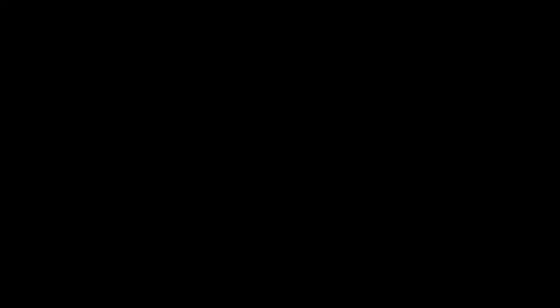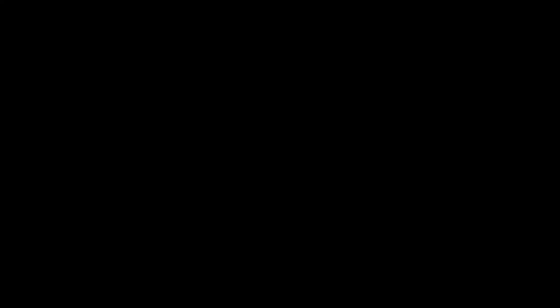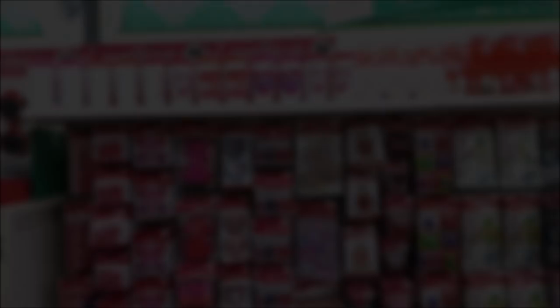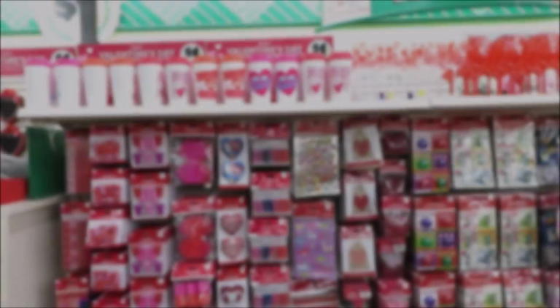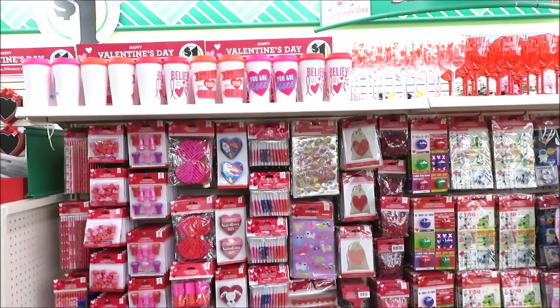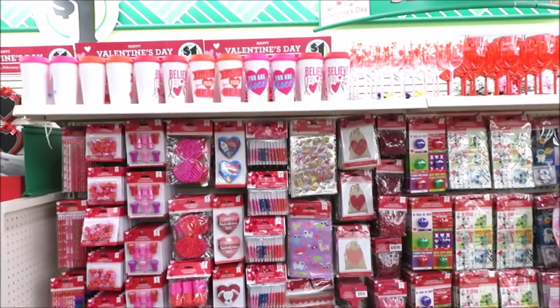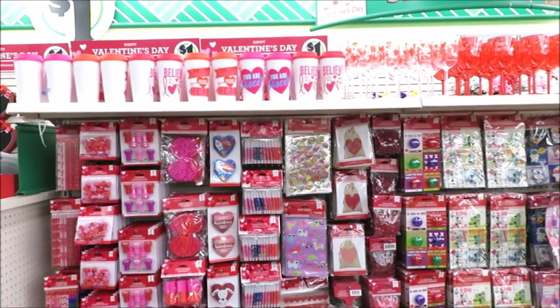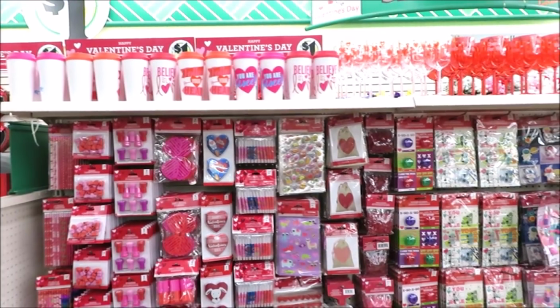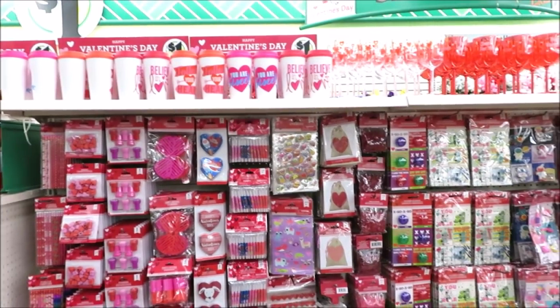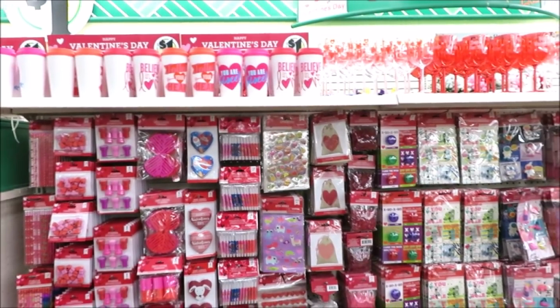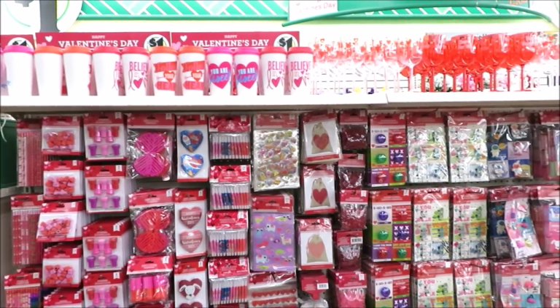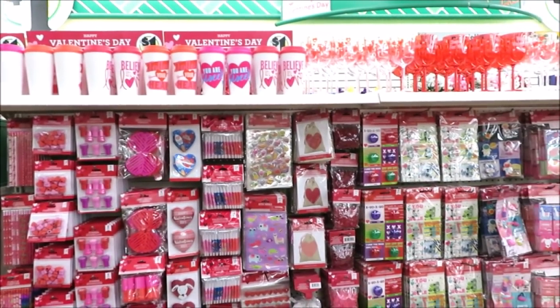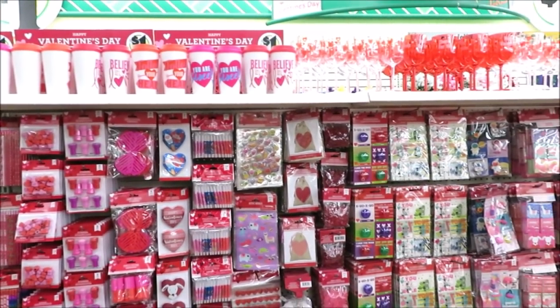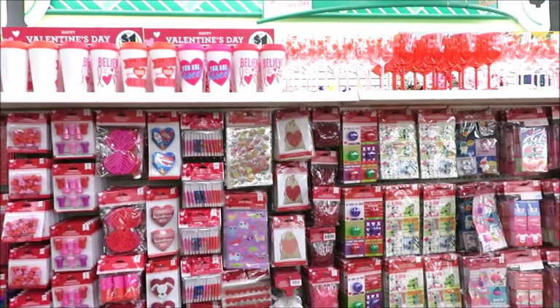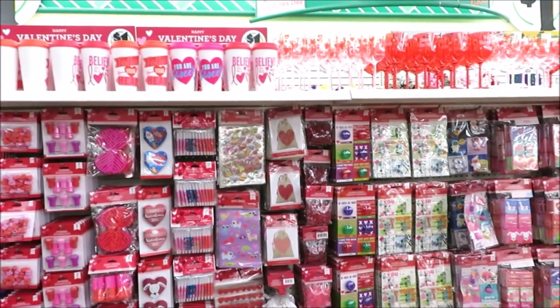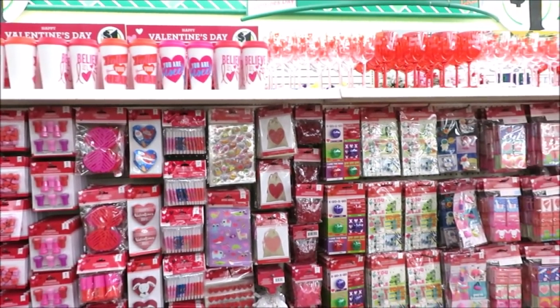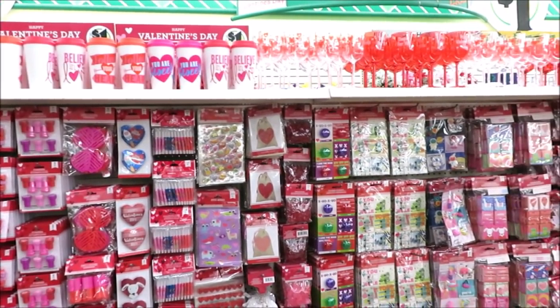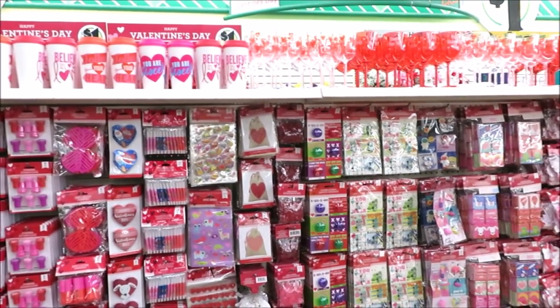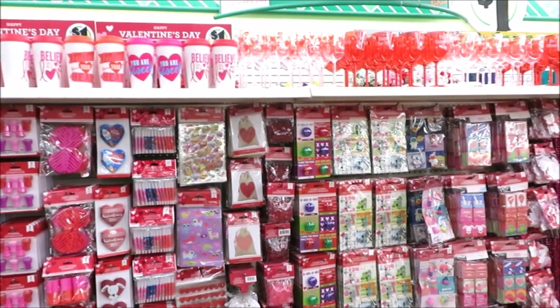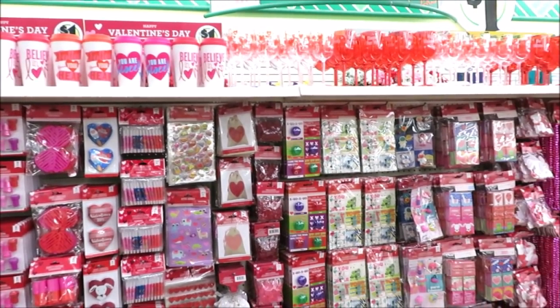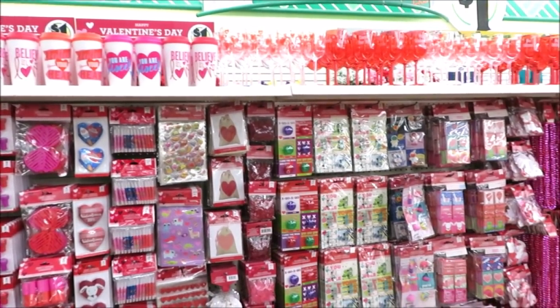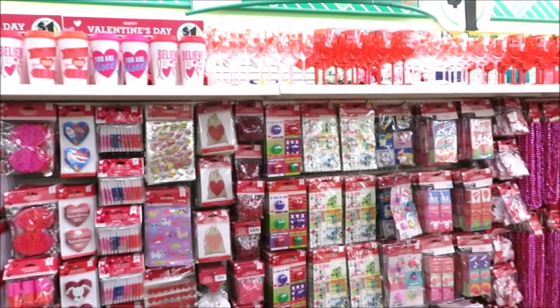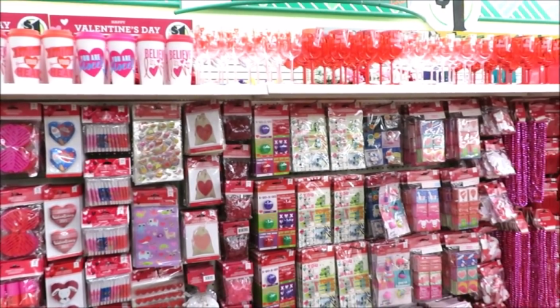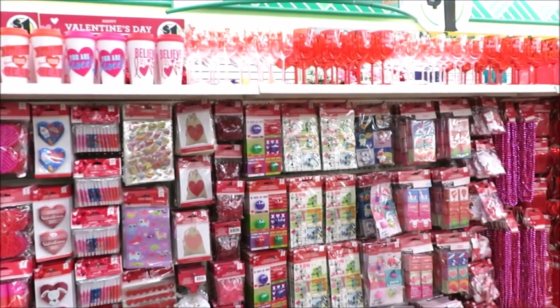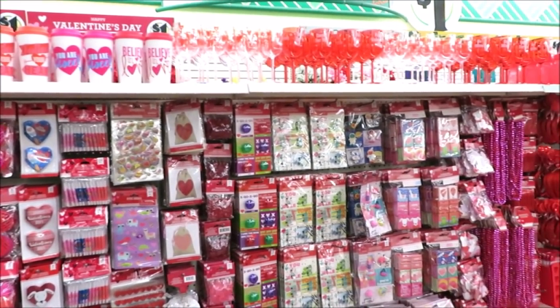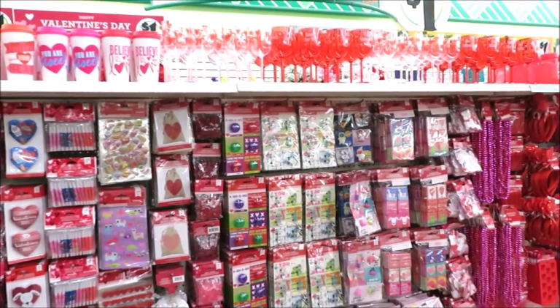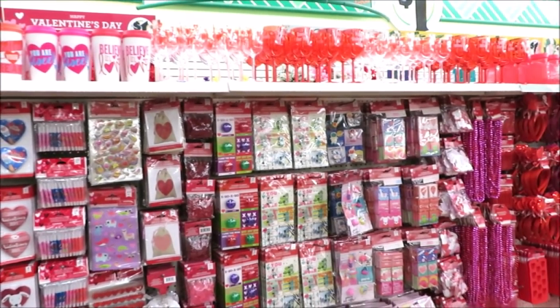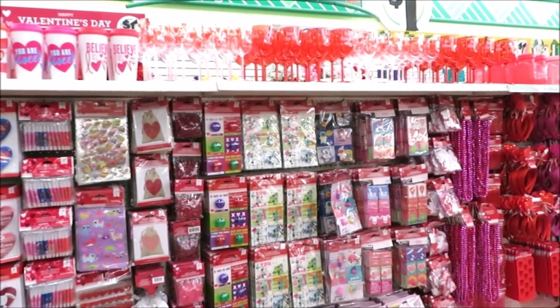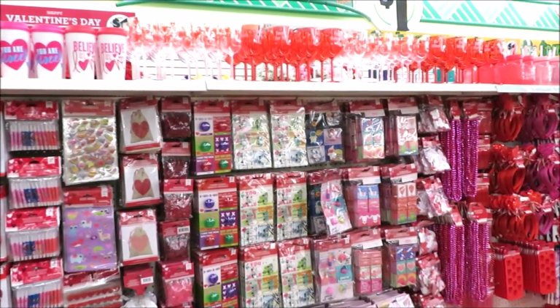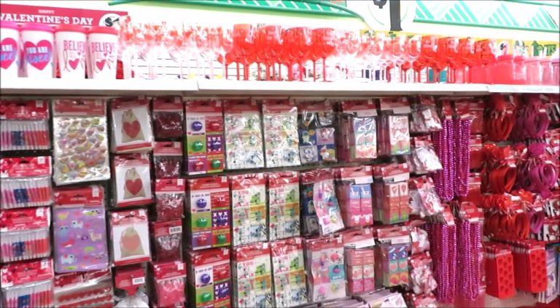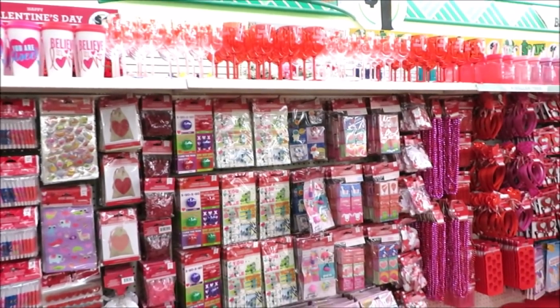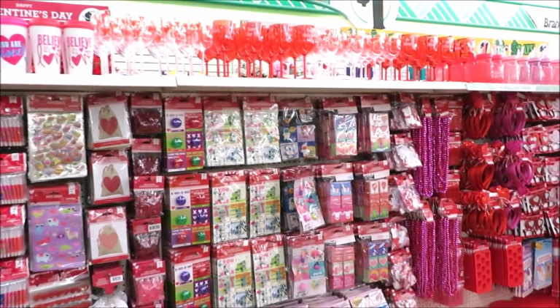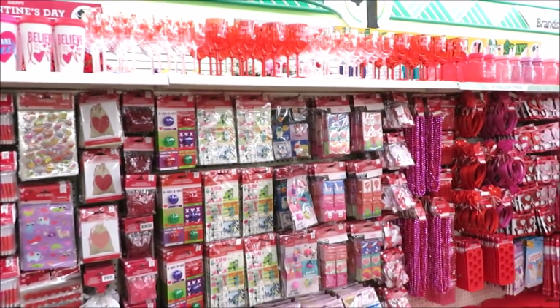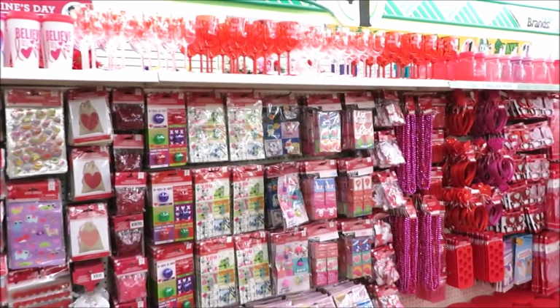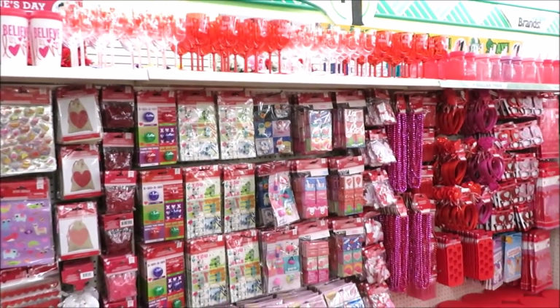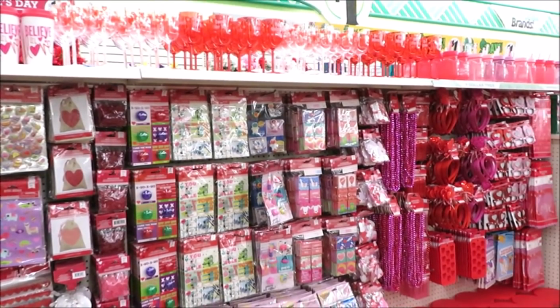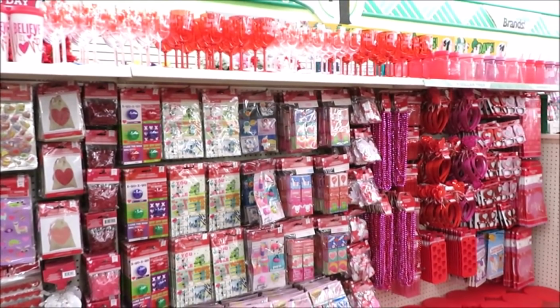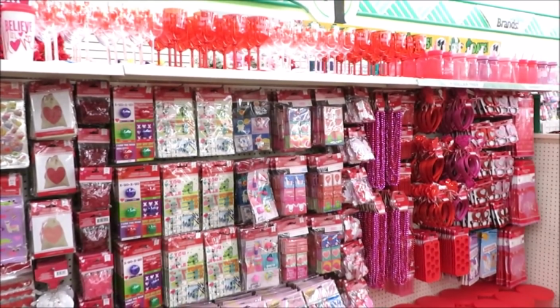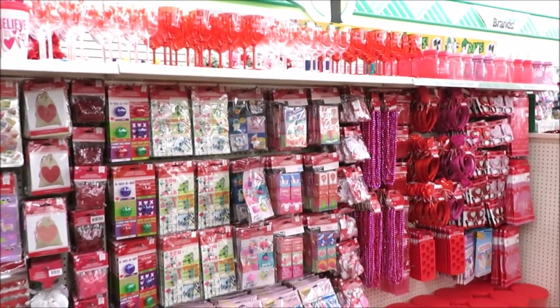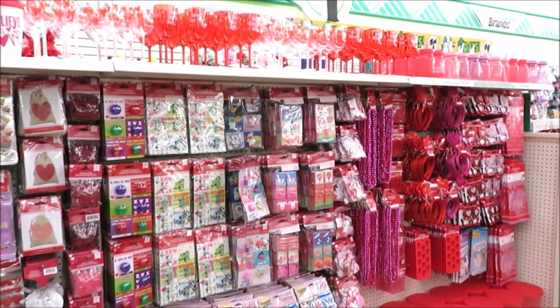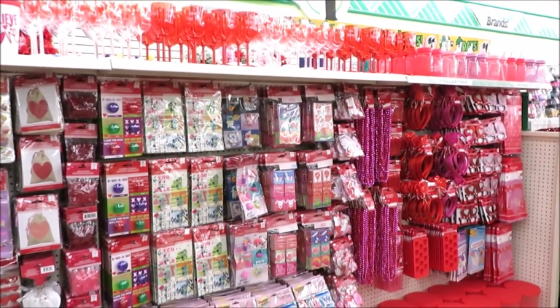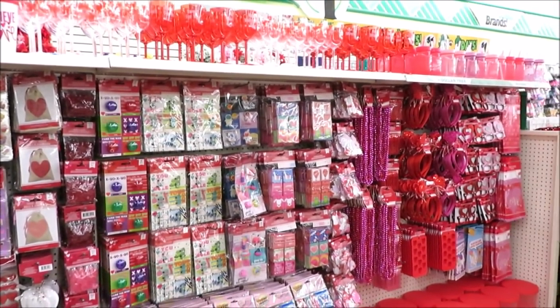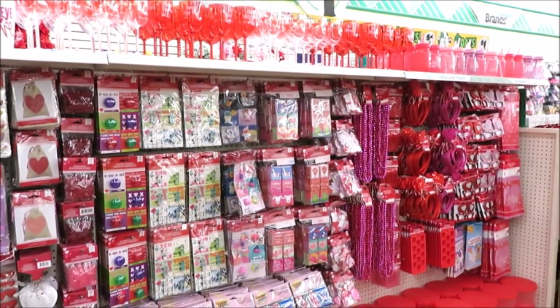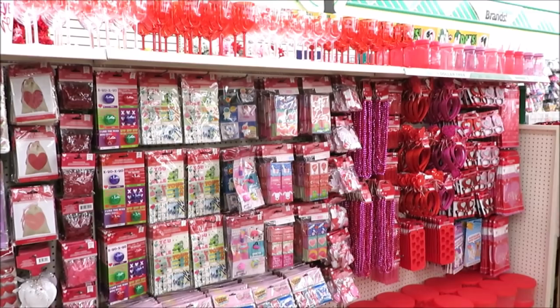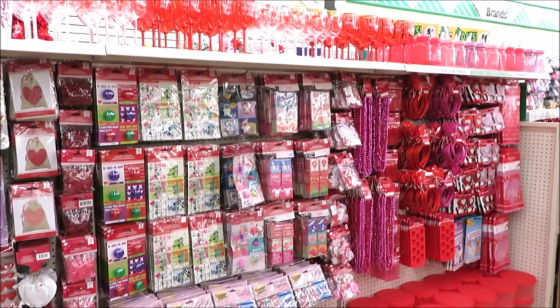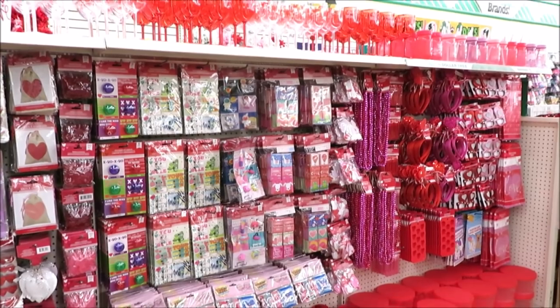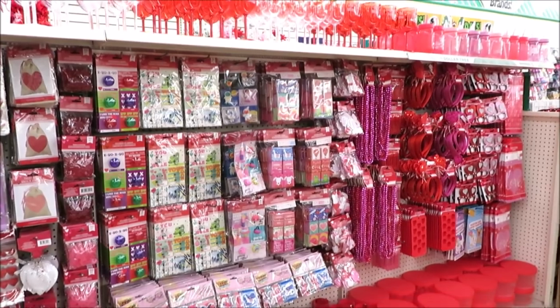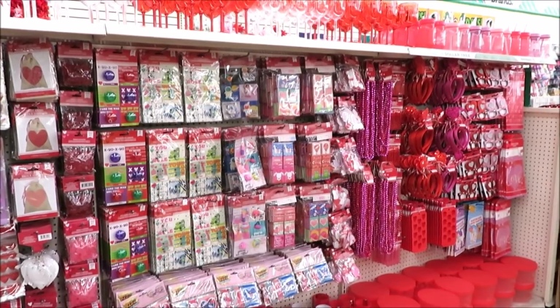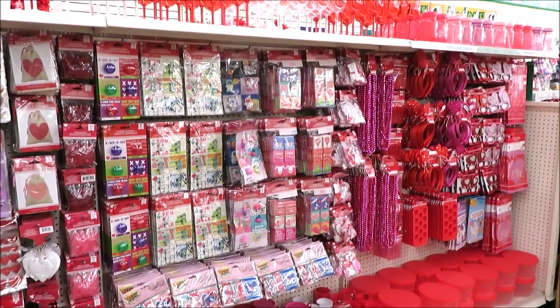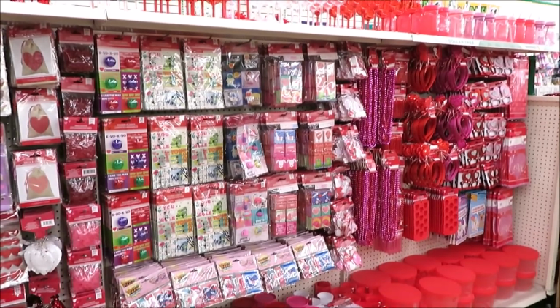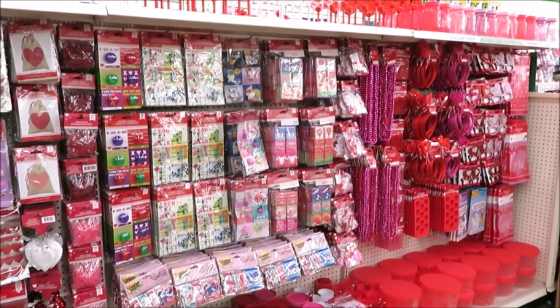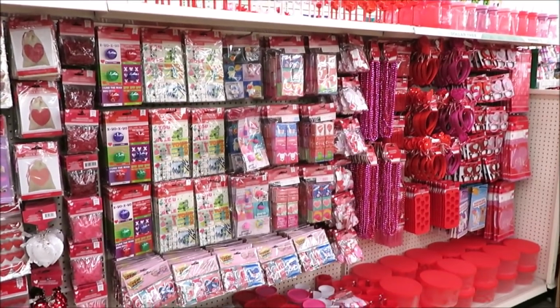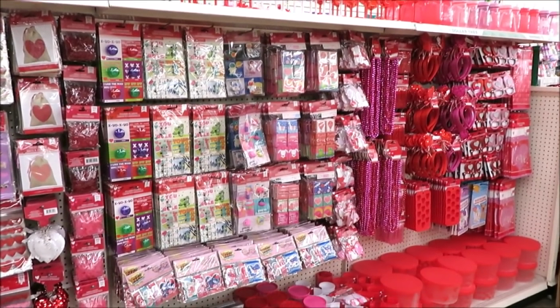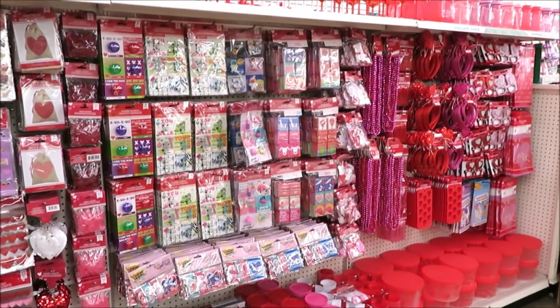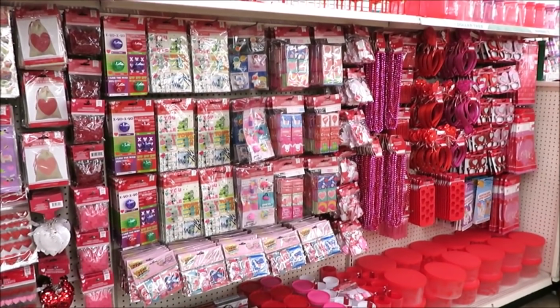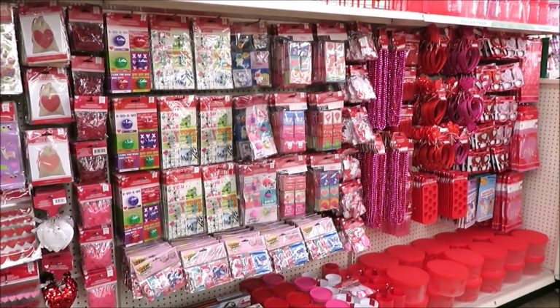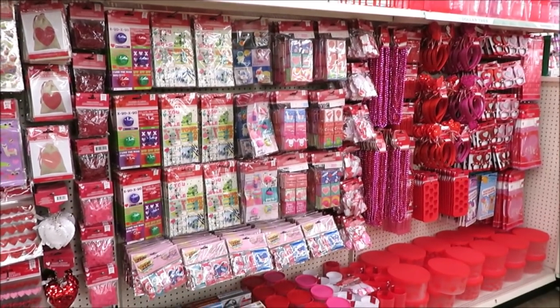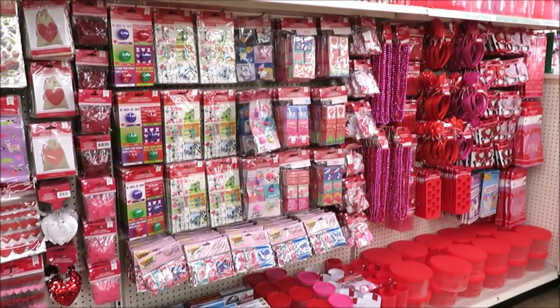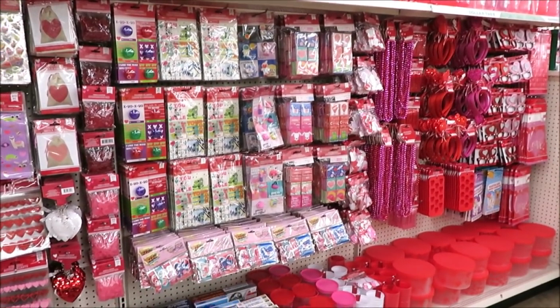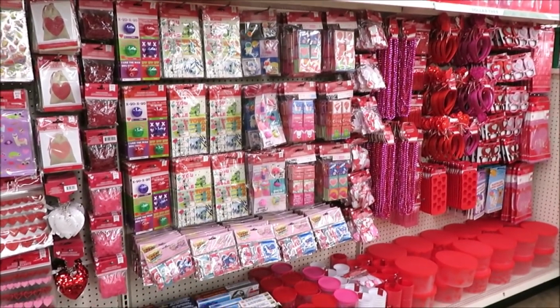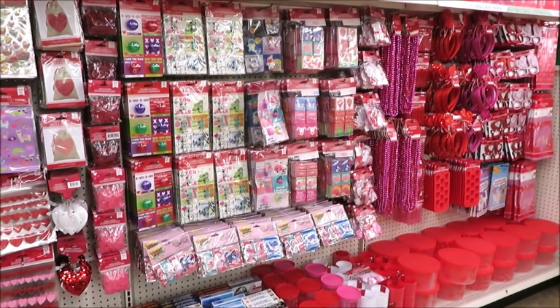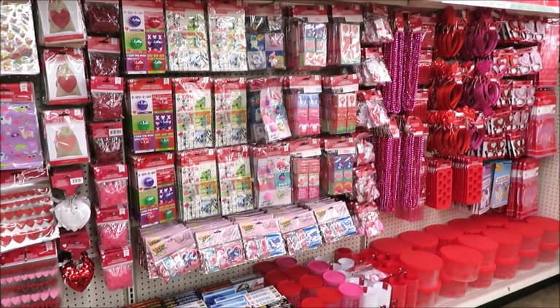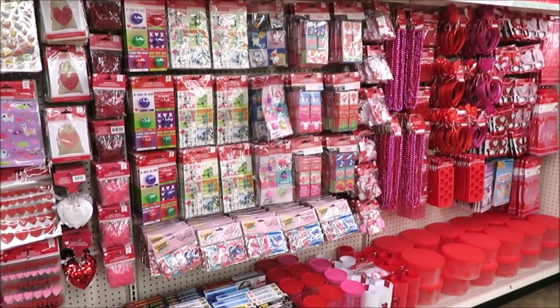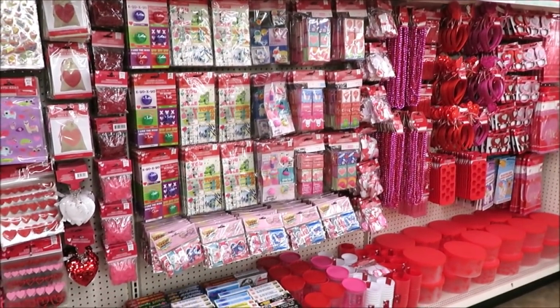So Christmas is over and Valentine's and Easter have arrived at the Dollar Tree, so let's go shopping.